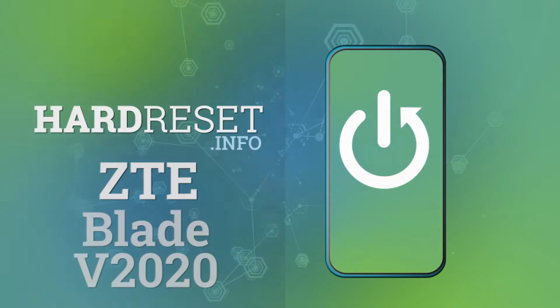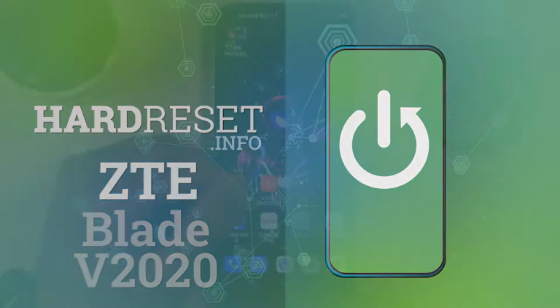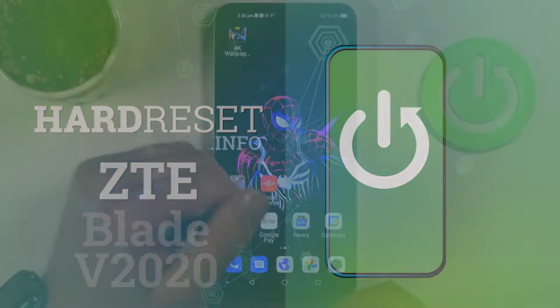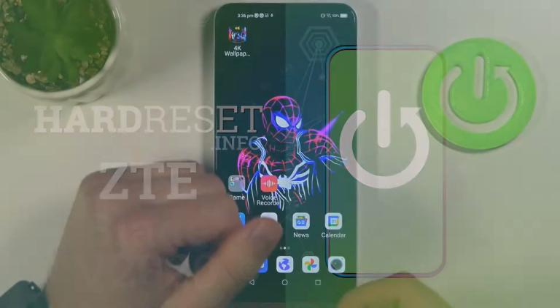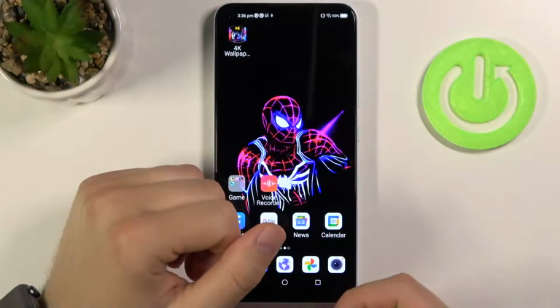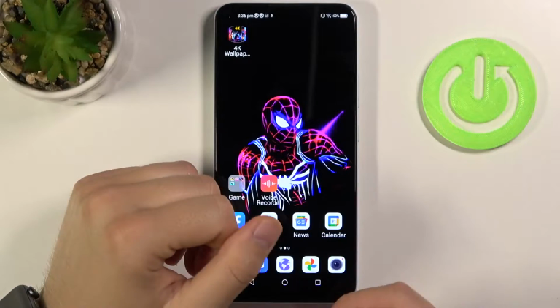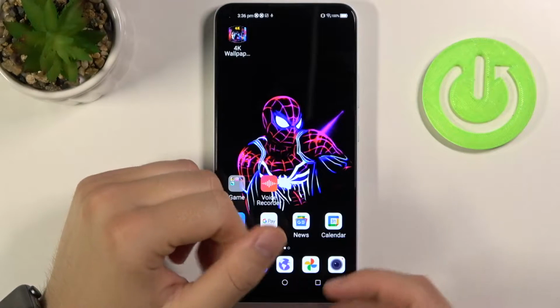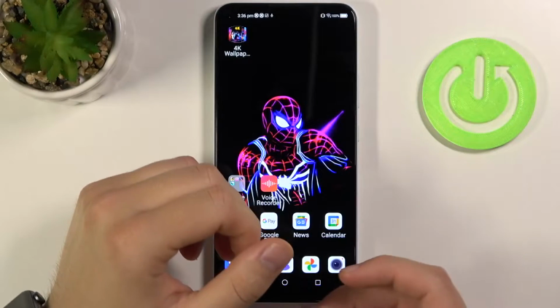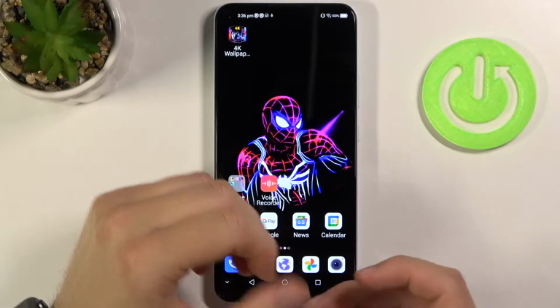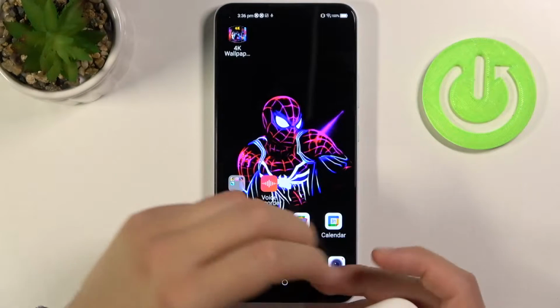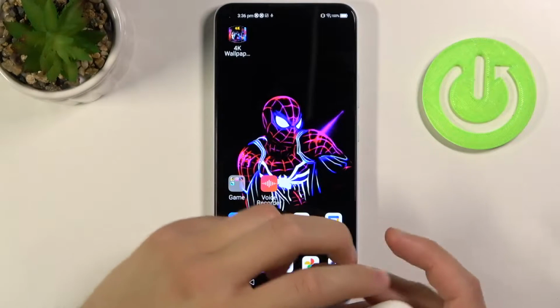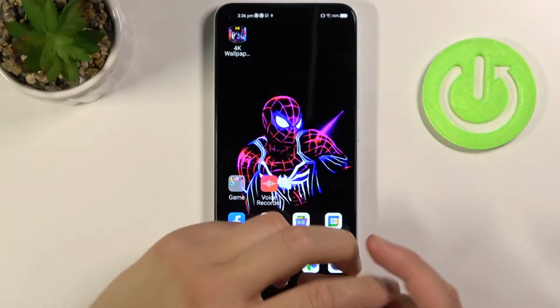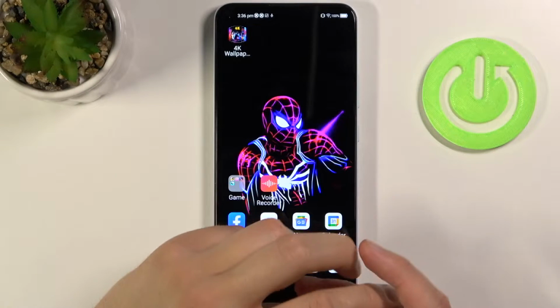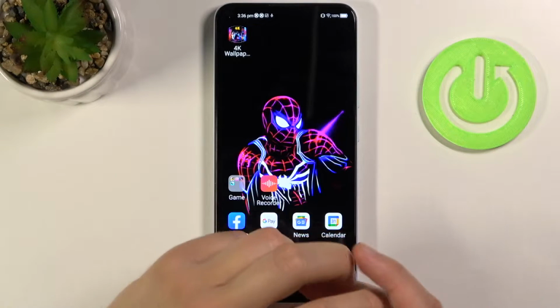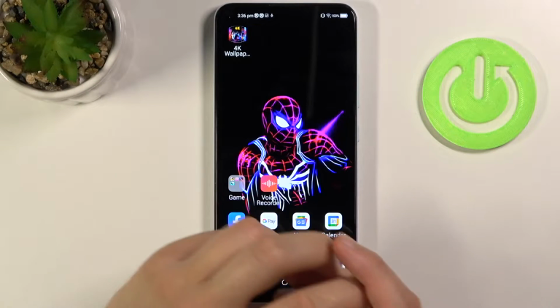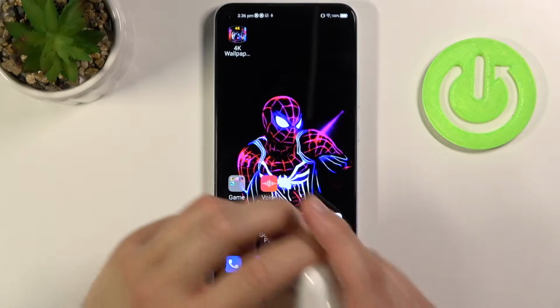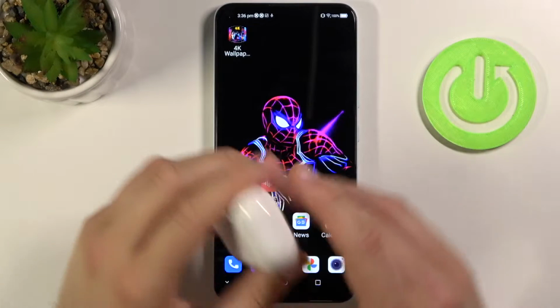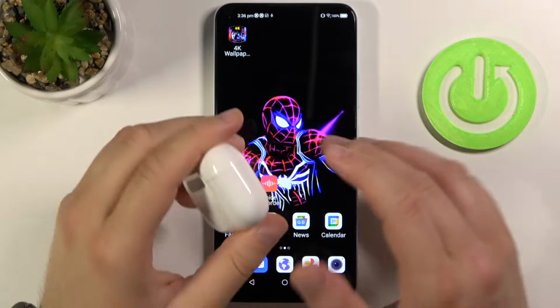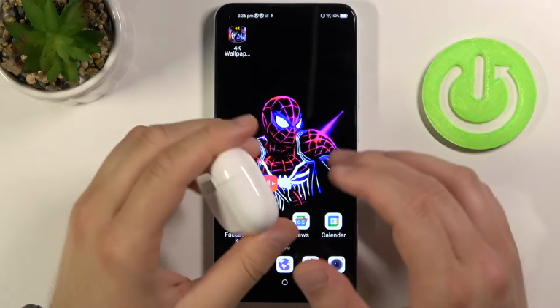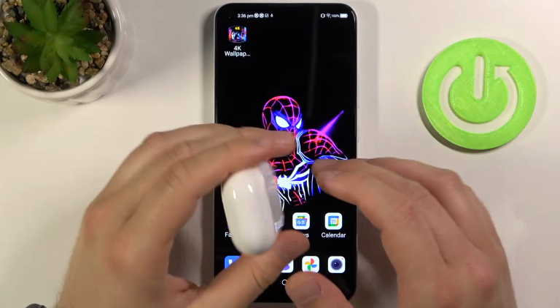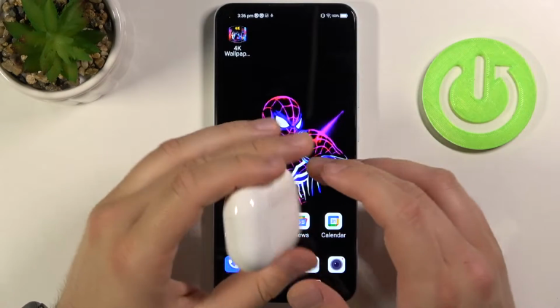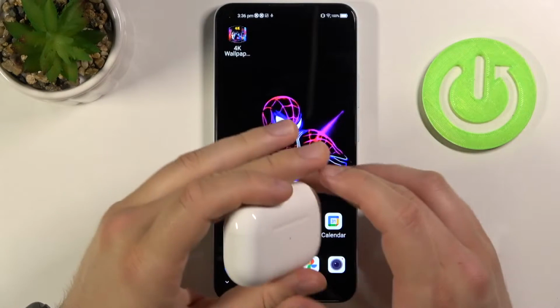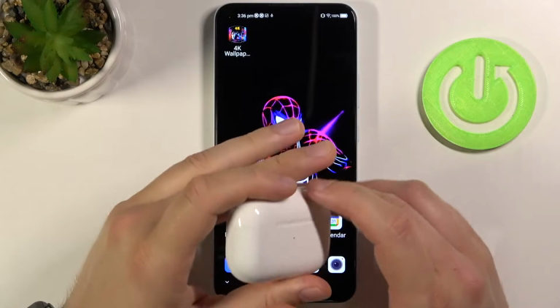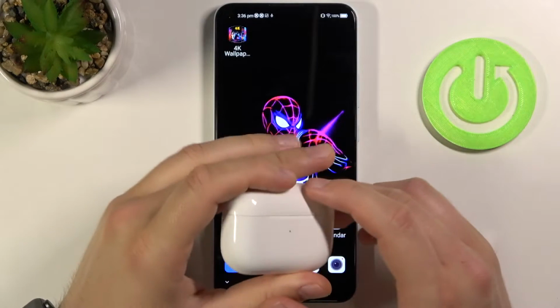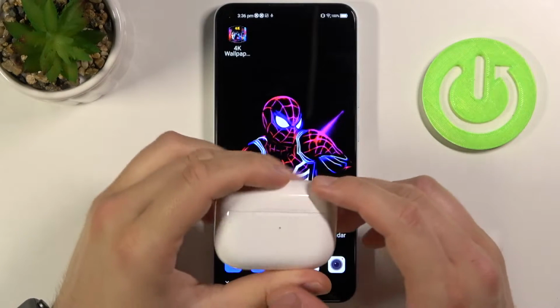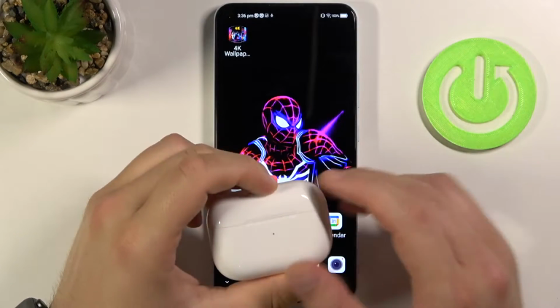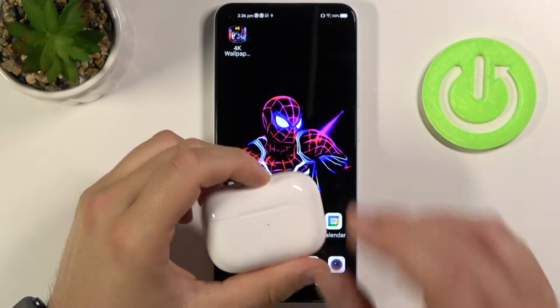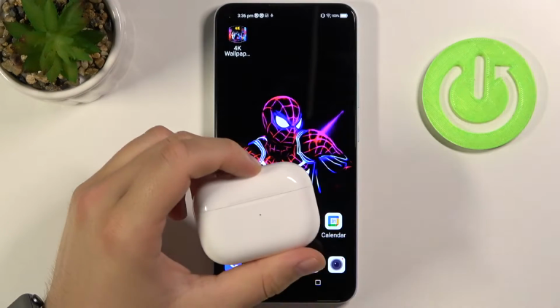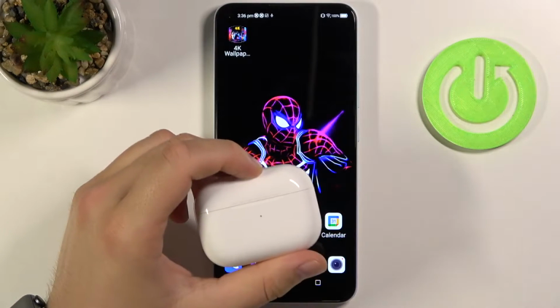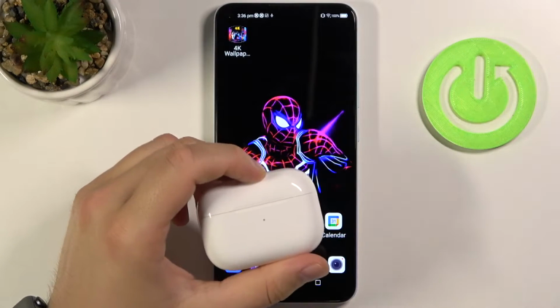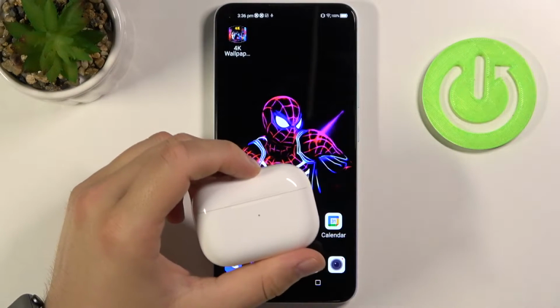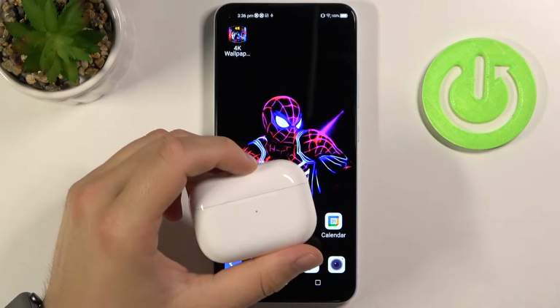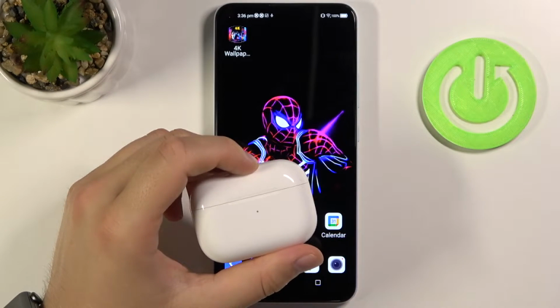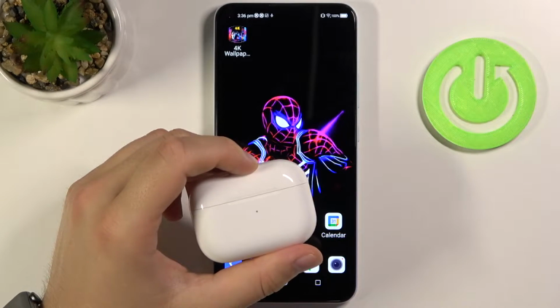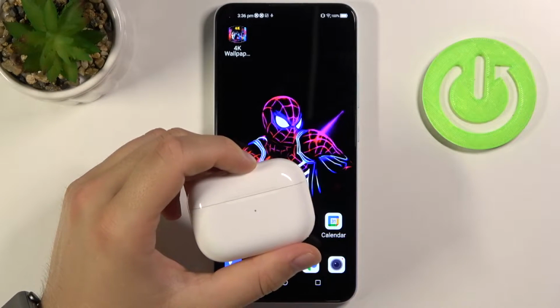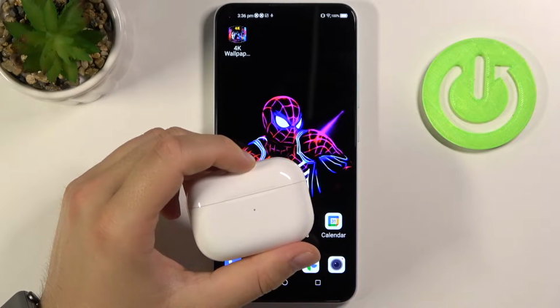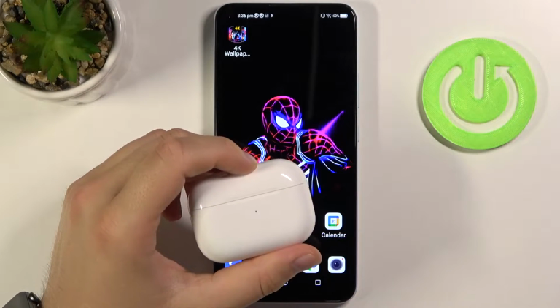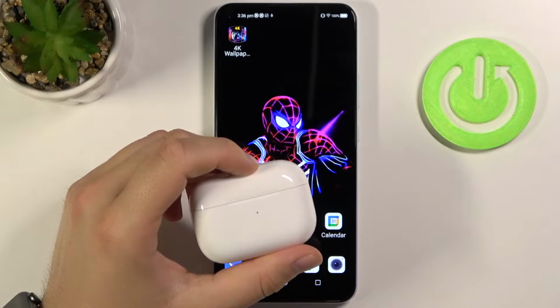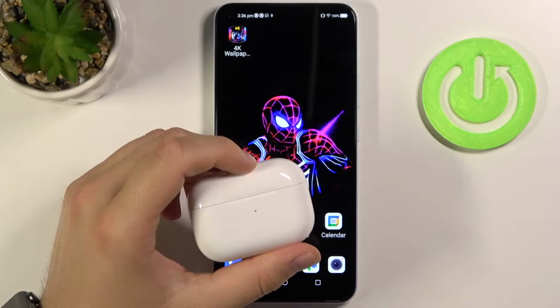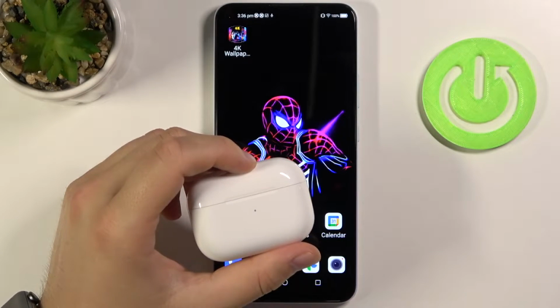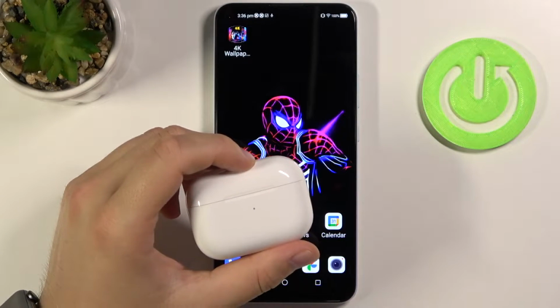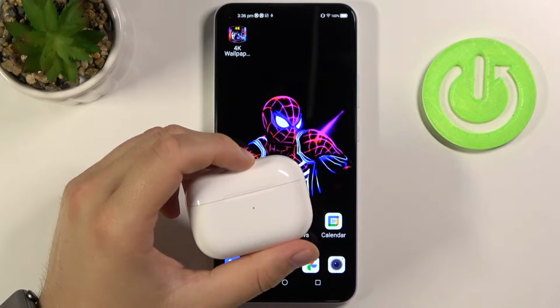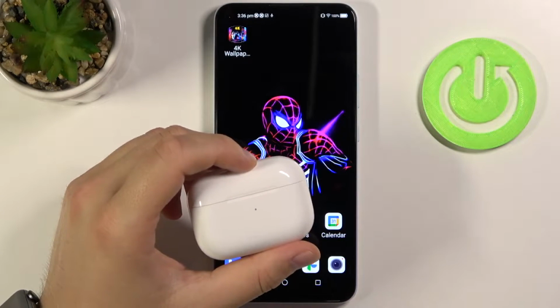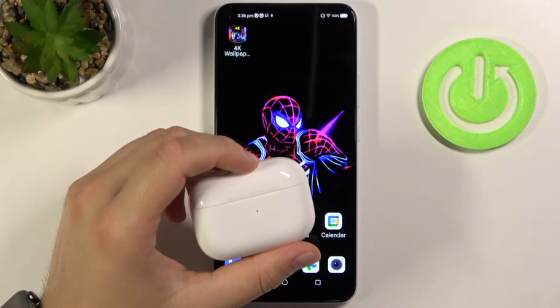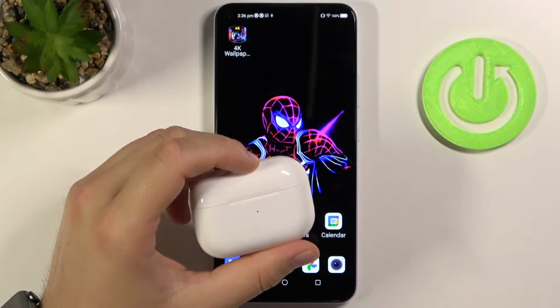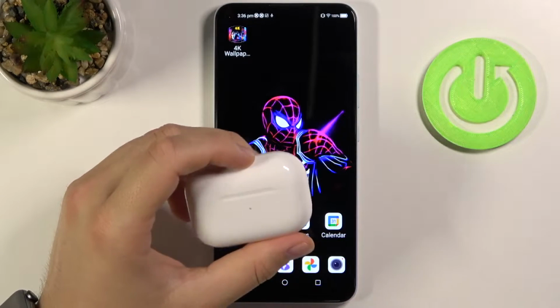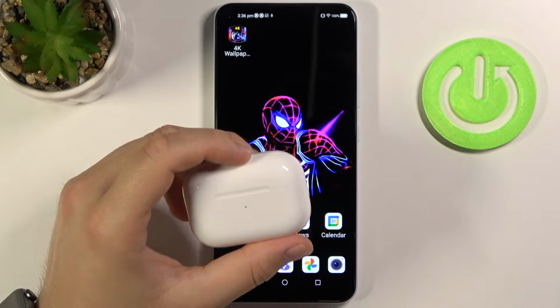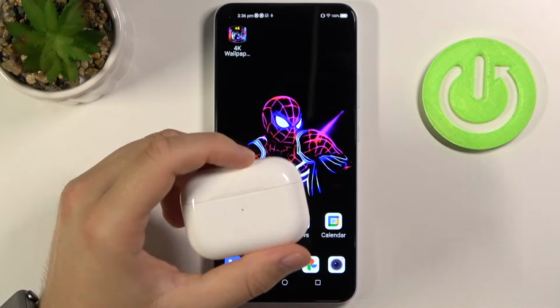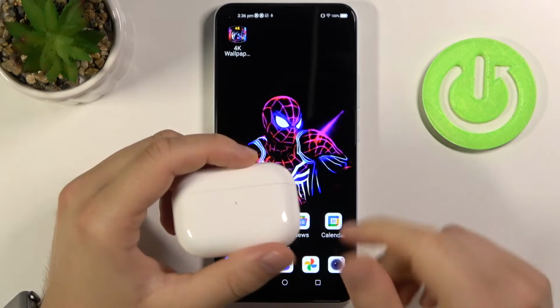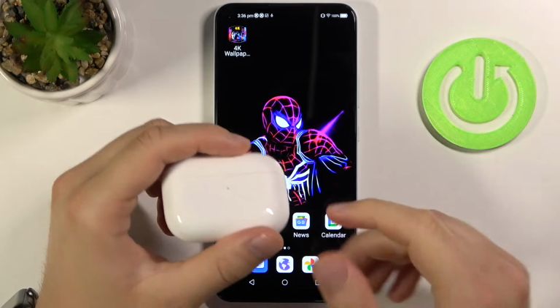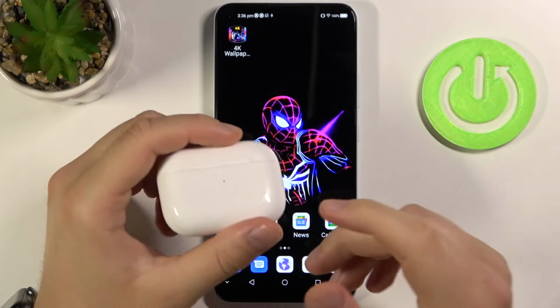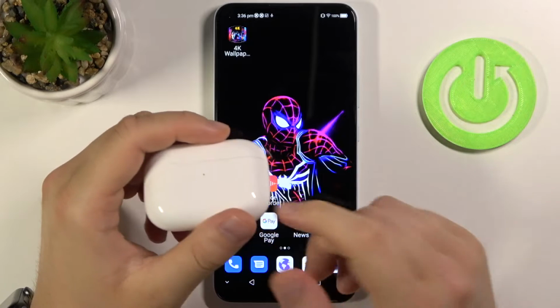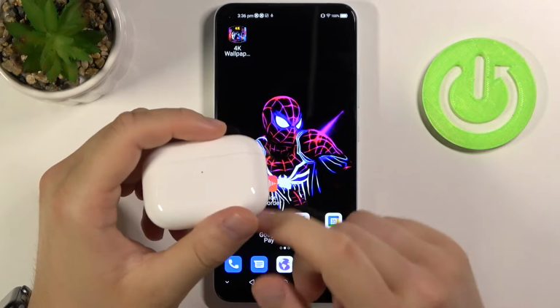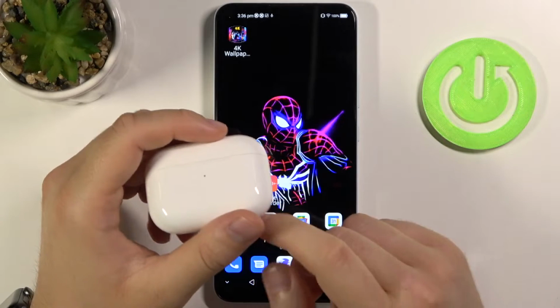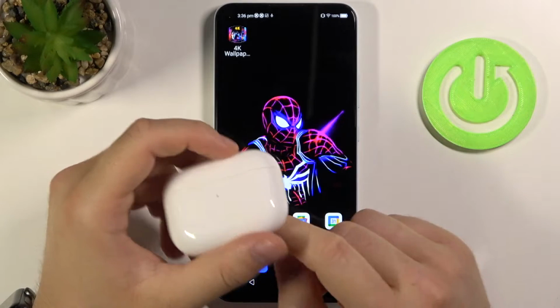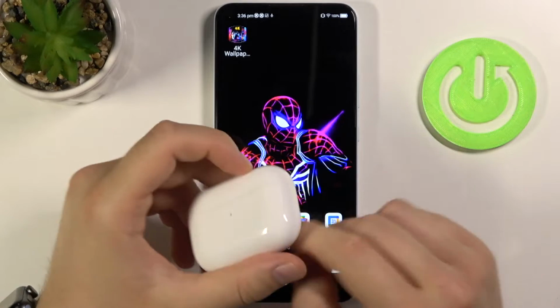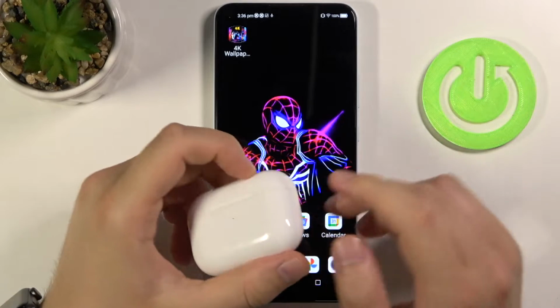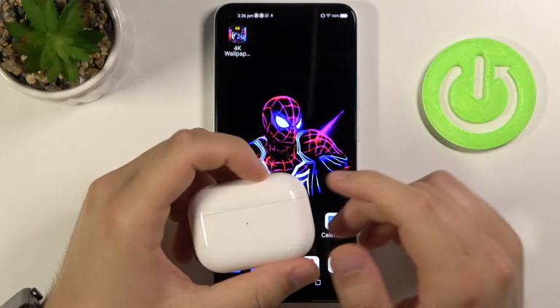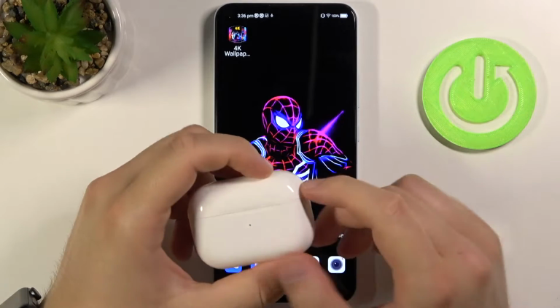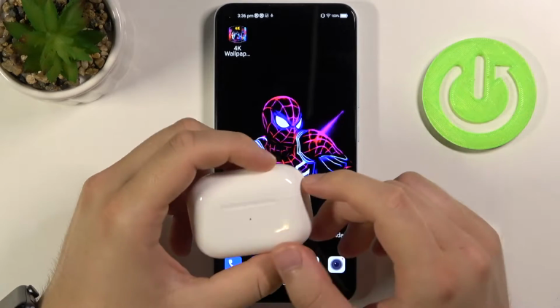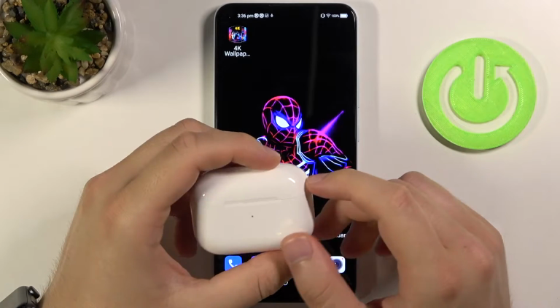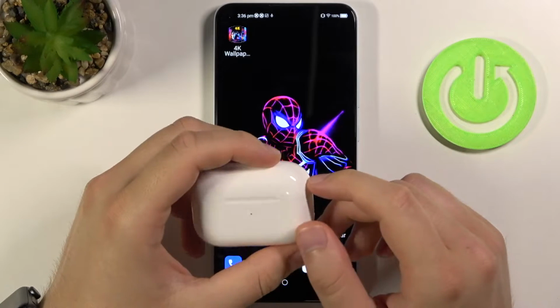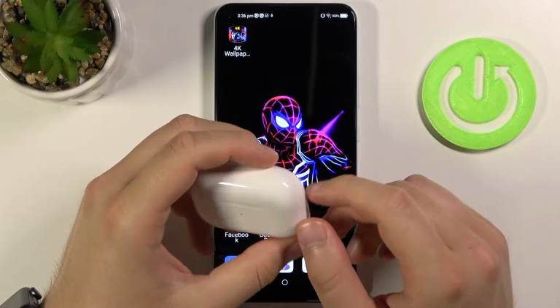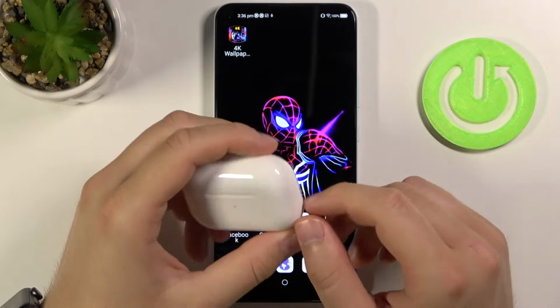Welcome. In front of me I have ZTE Blade V2020 and I will show you how you can connect AirPods to this smartphone.